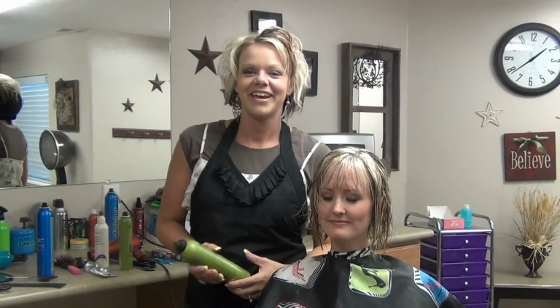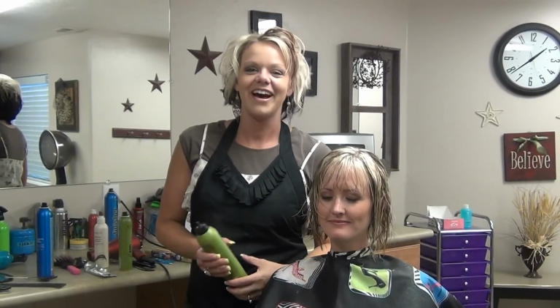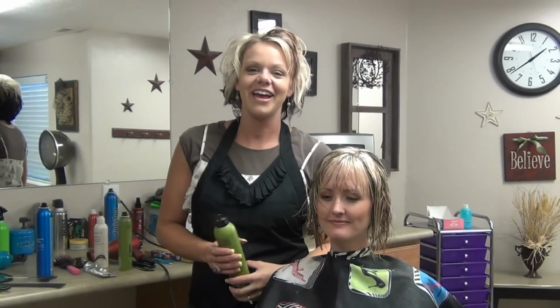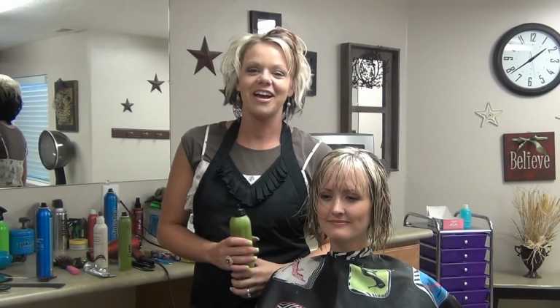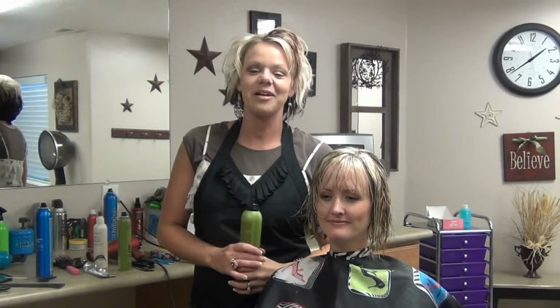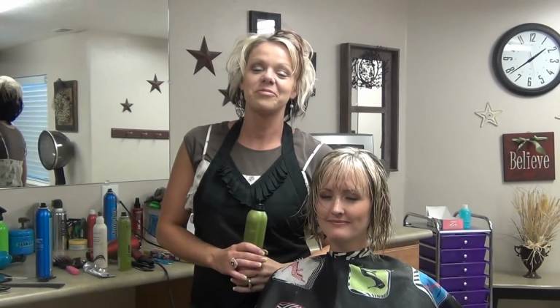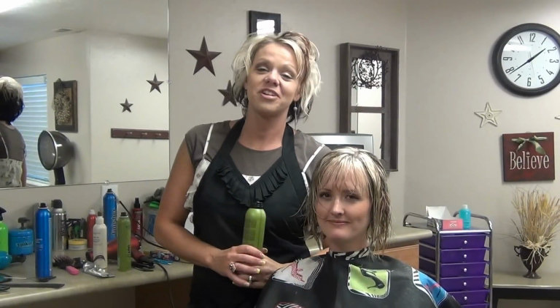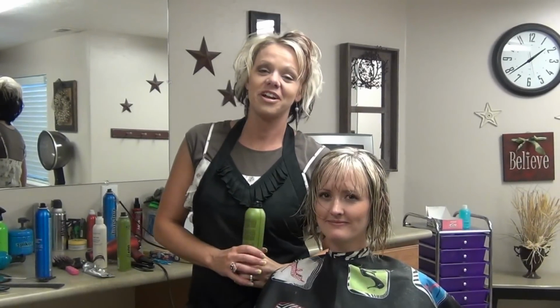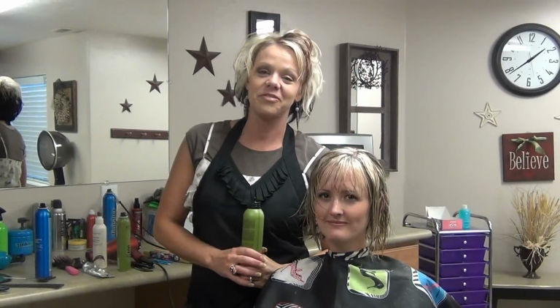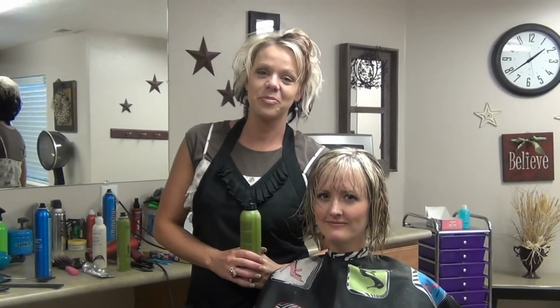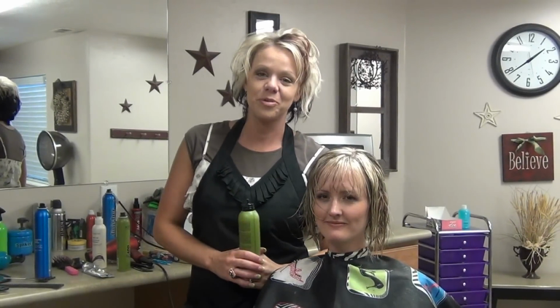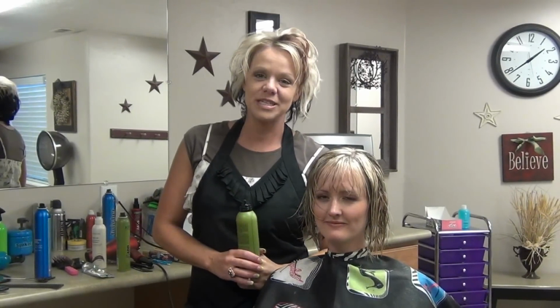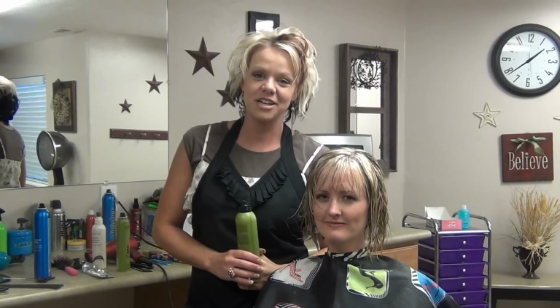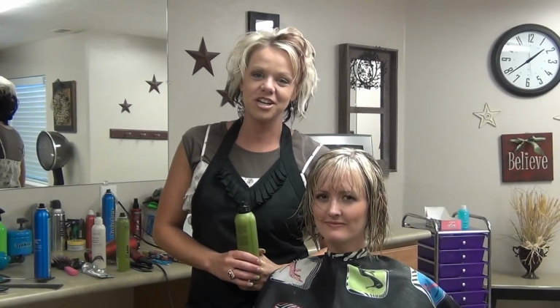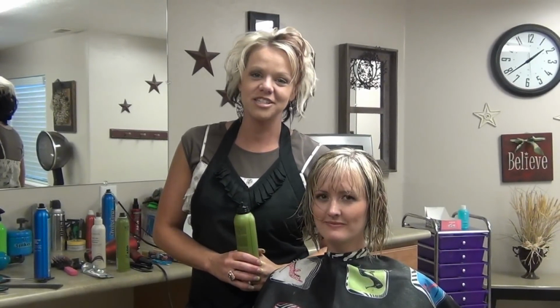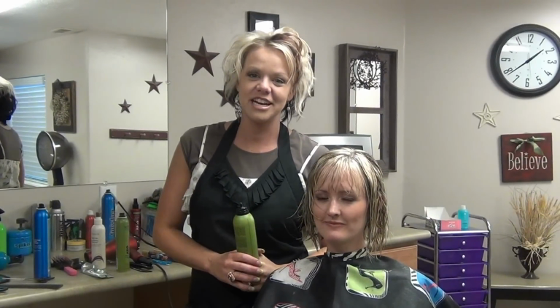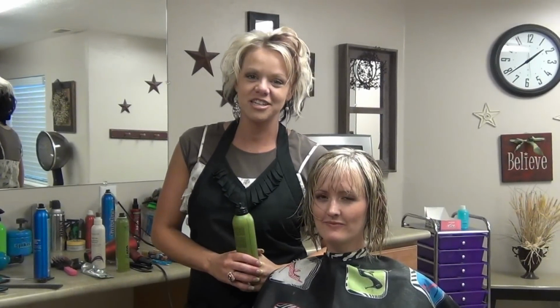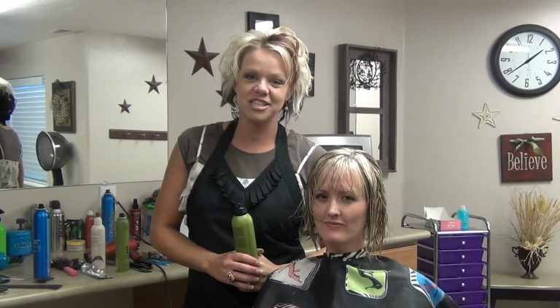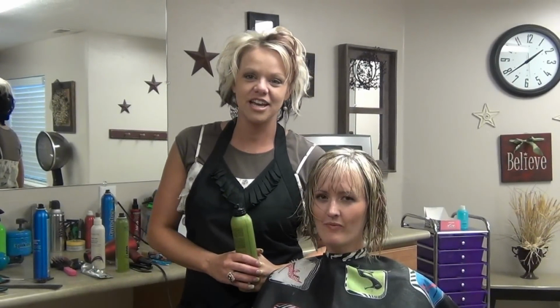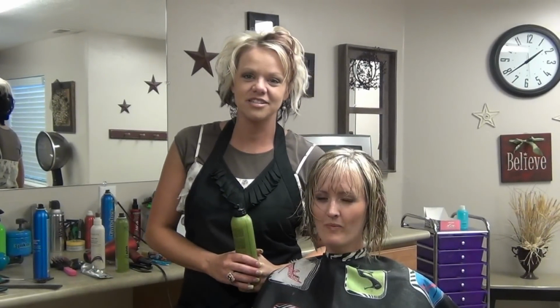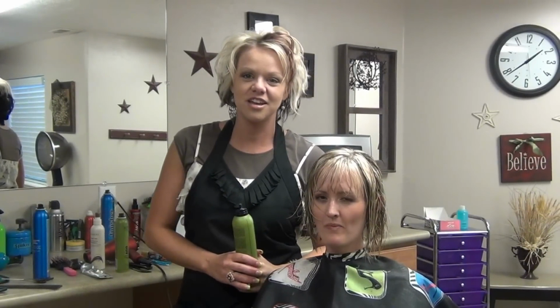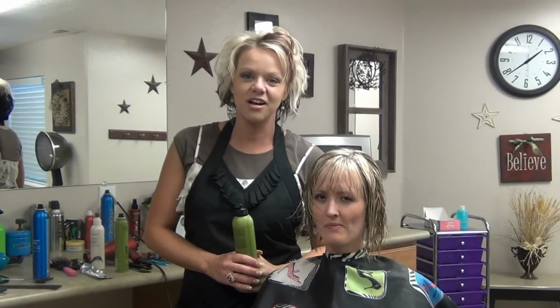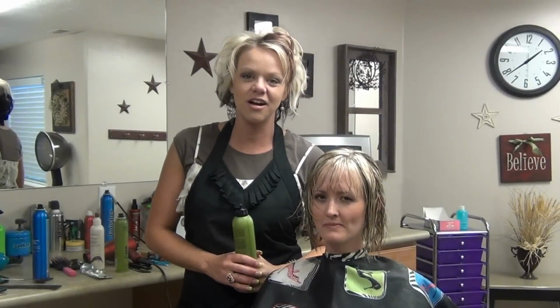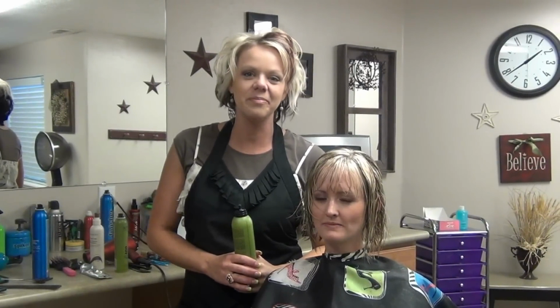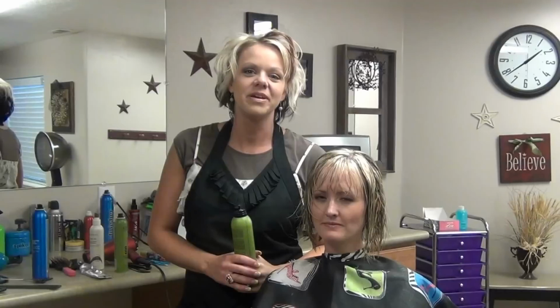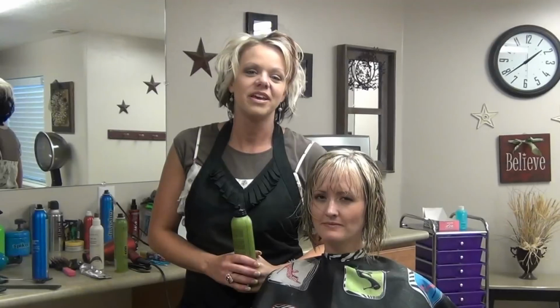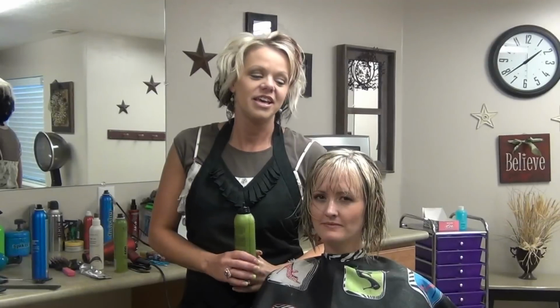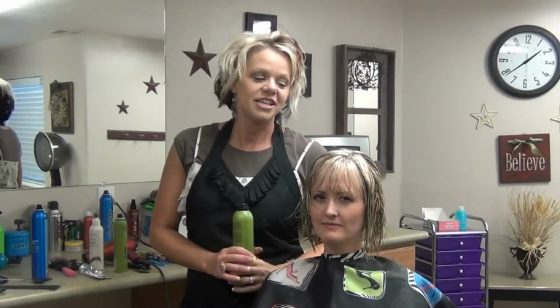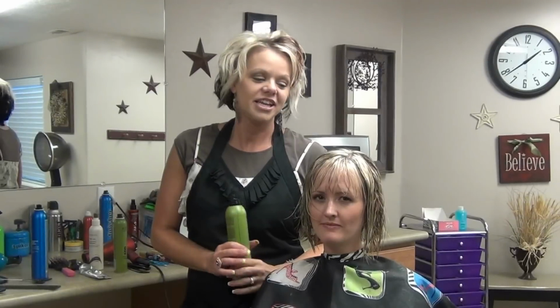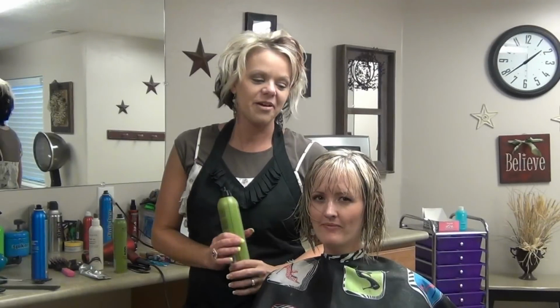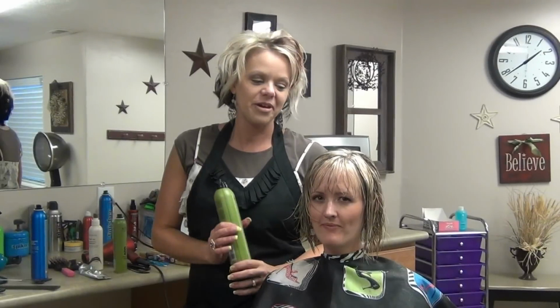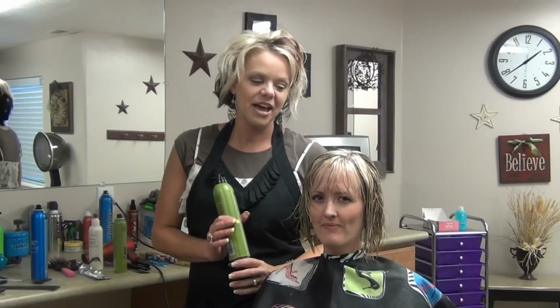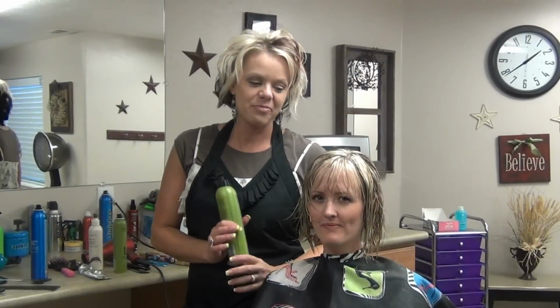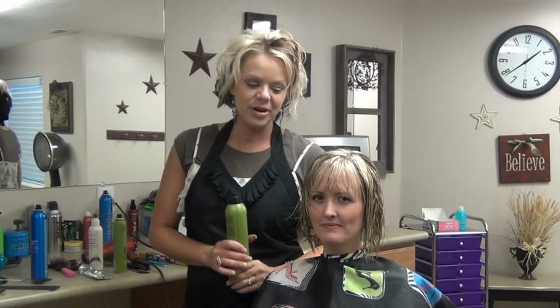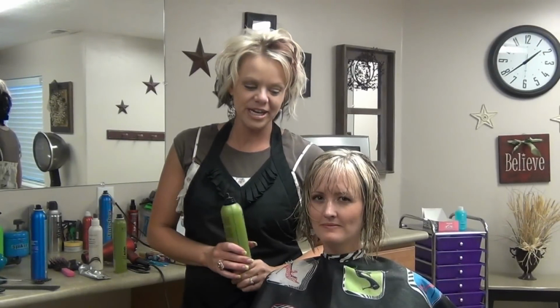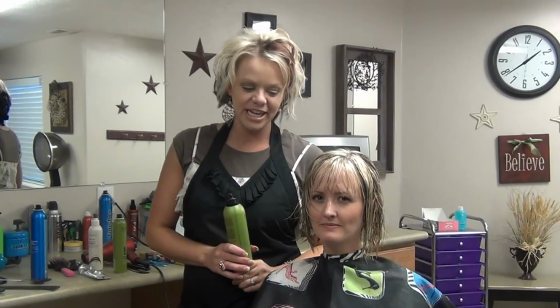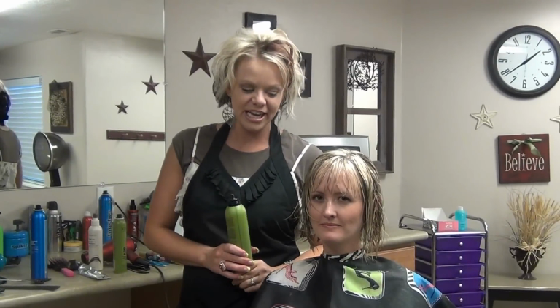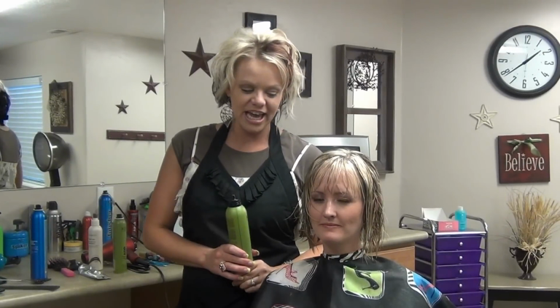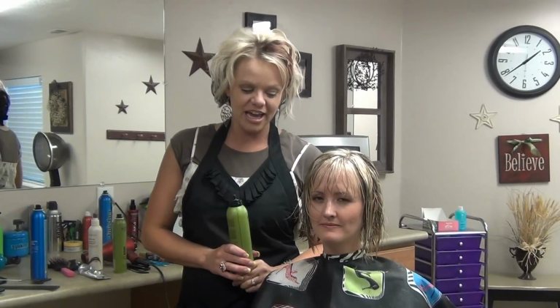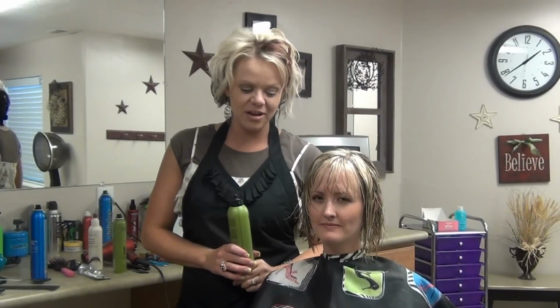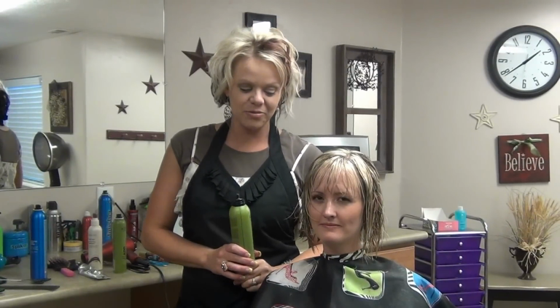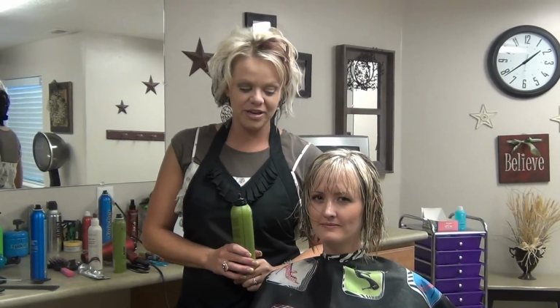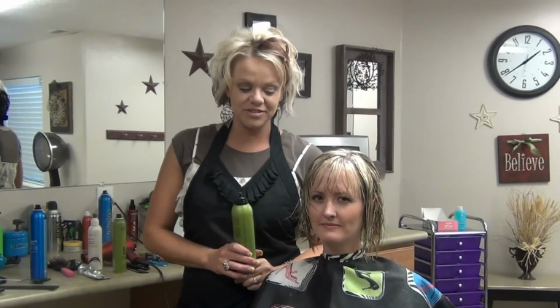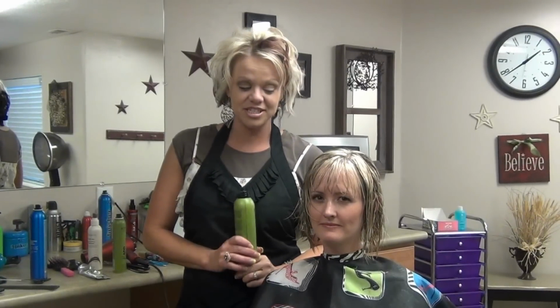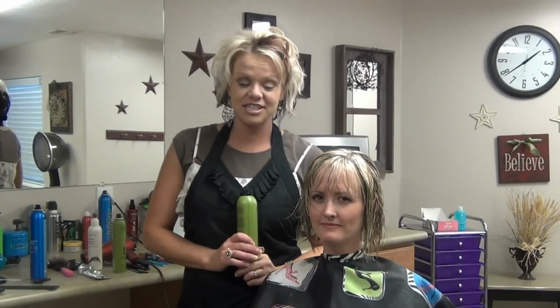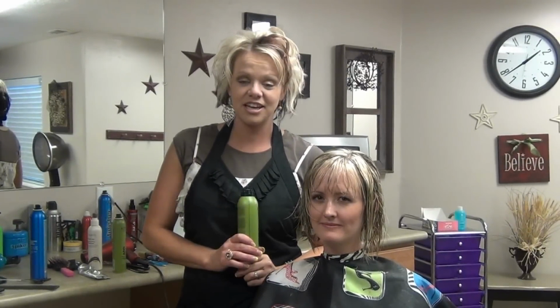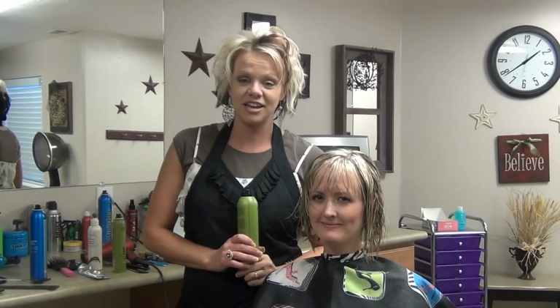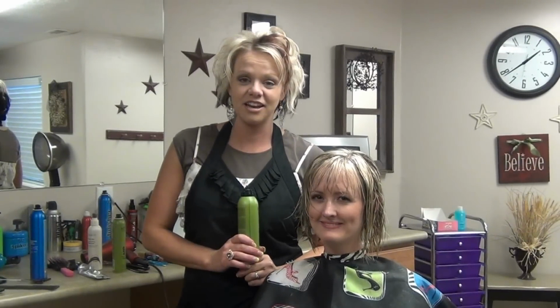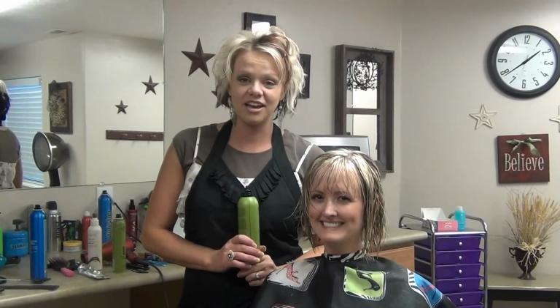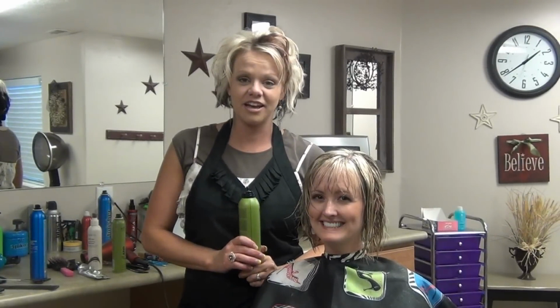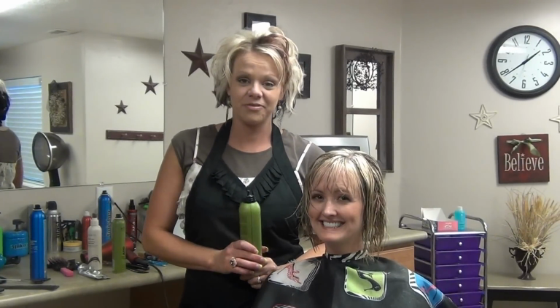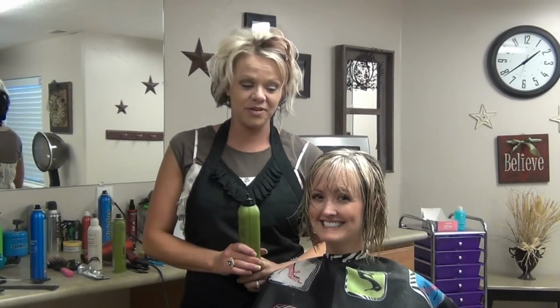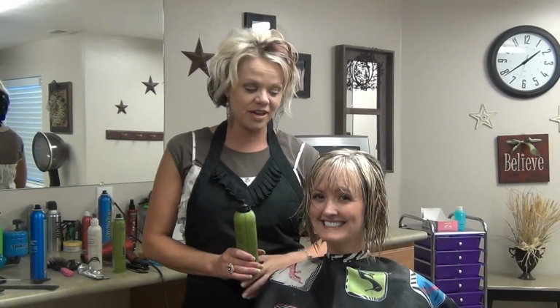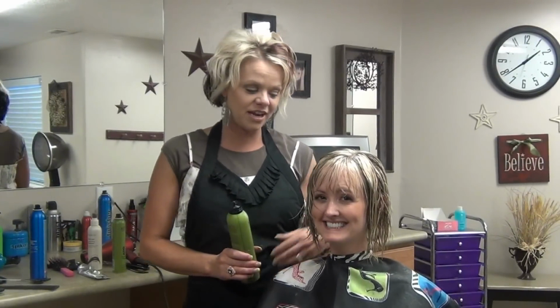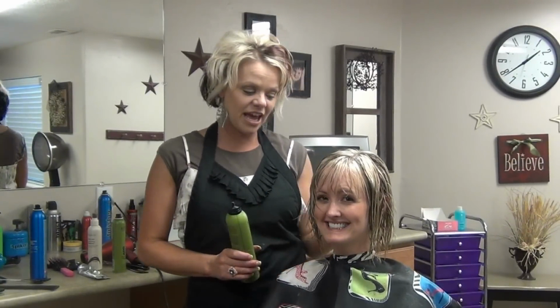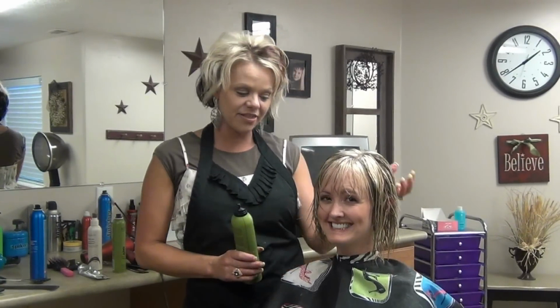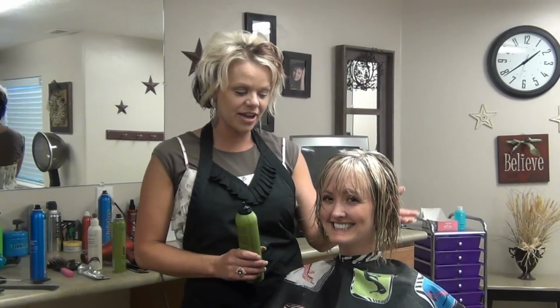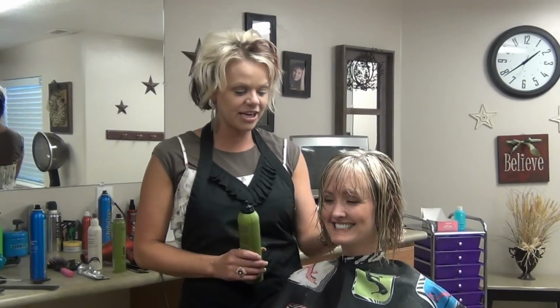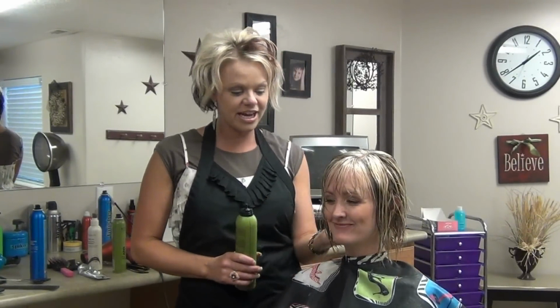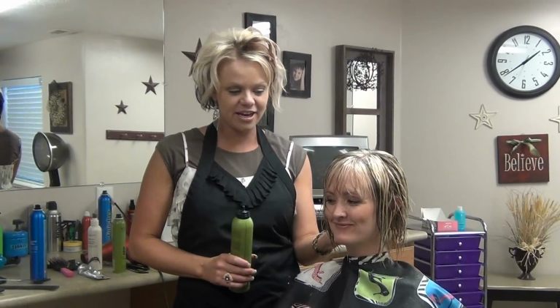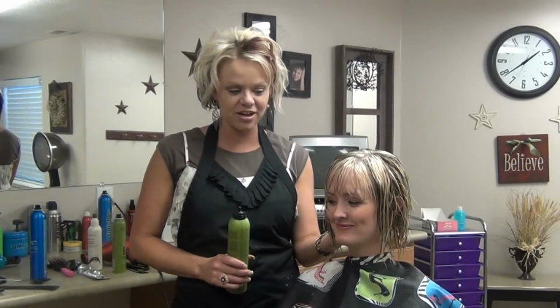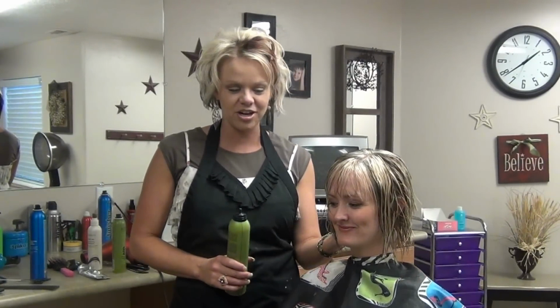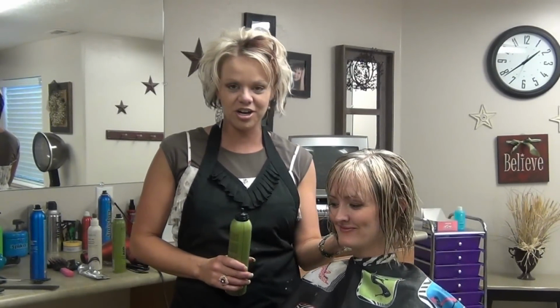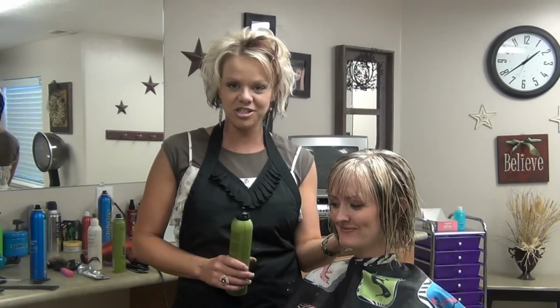Hi, I'm Radonna from BoysAndGirlsHairStyles.com. Today we have Brittany and we have just done a fun A-line cut on her.